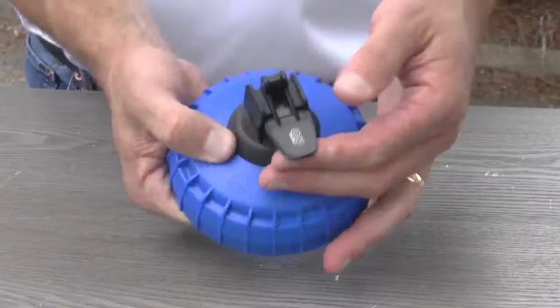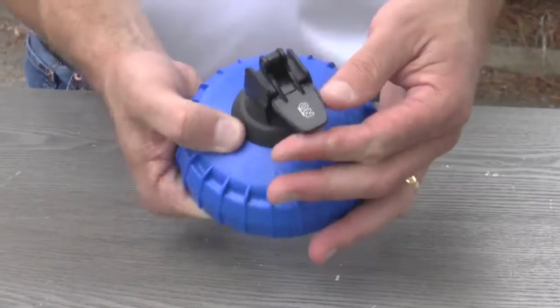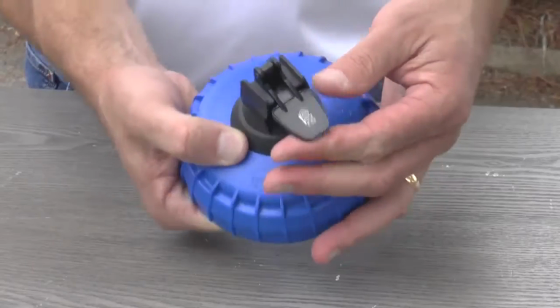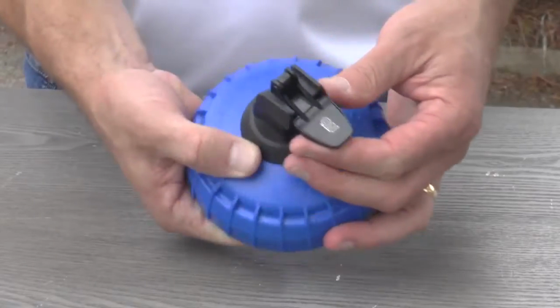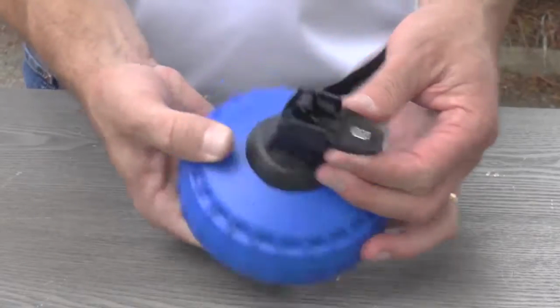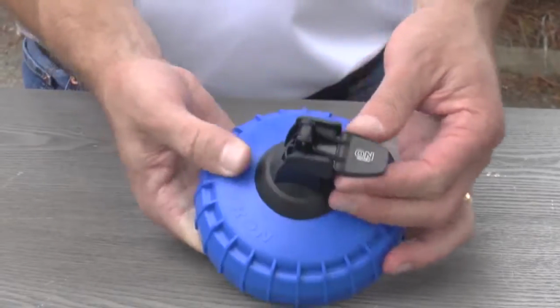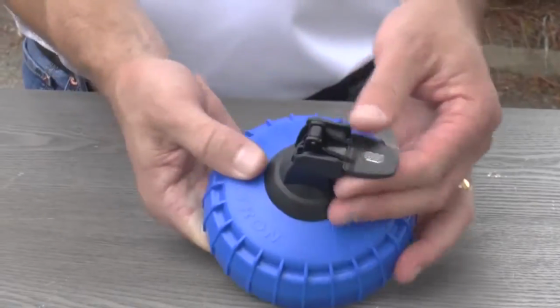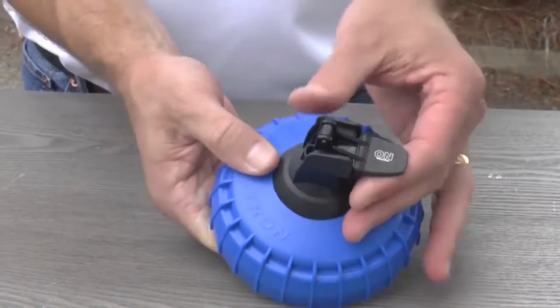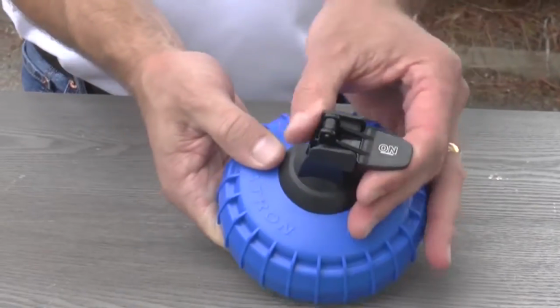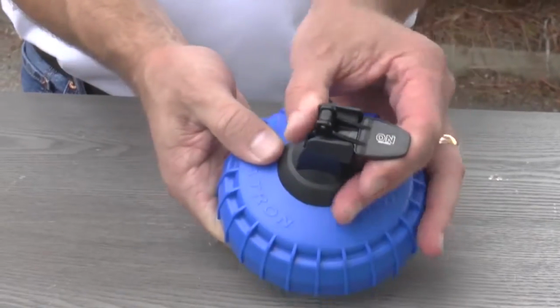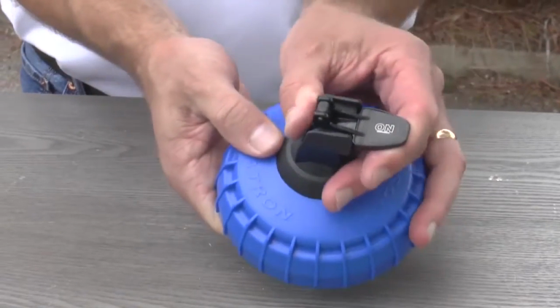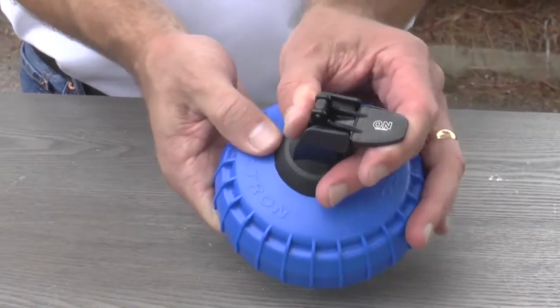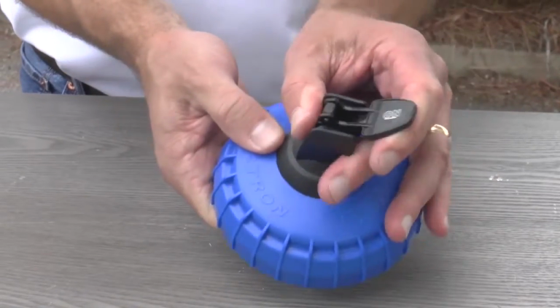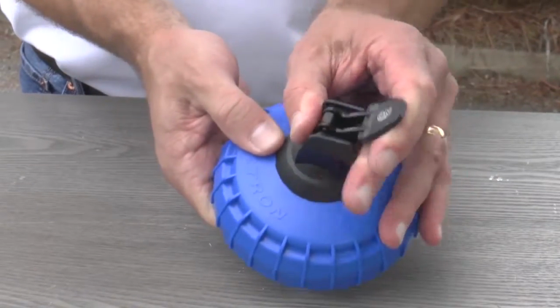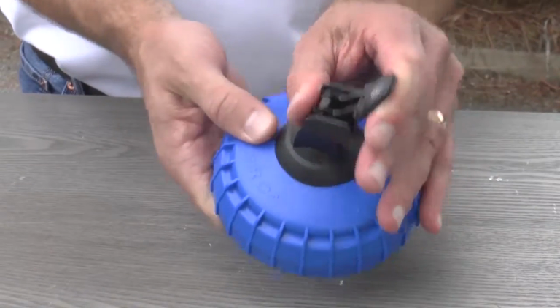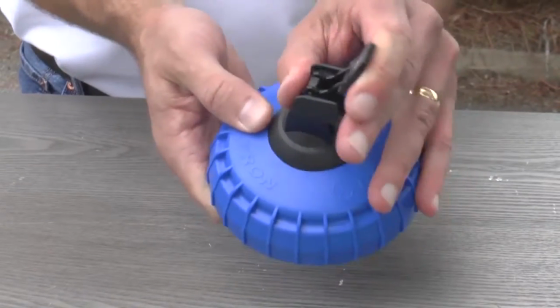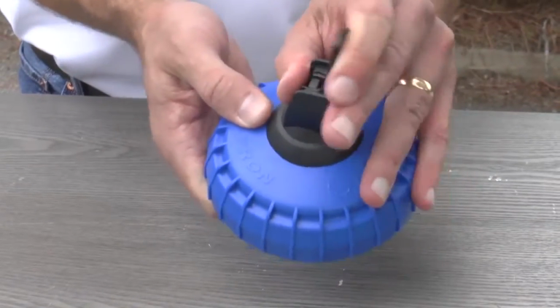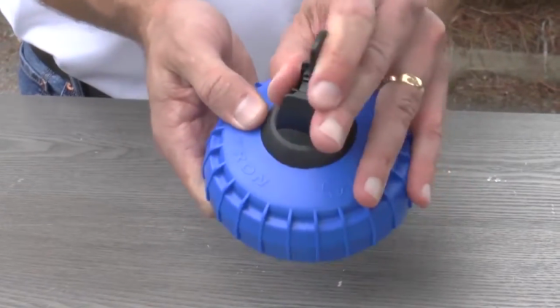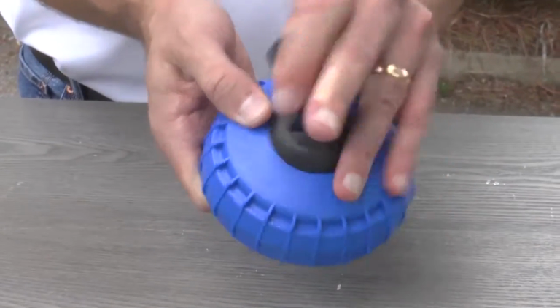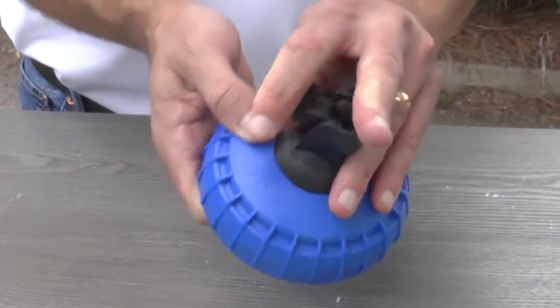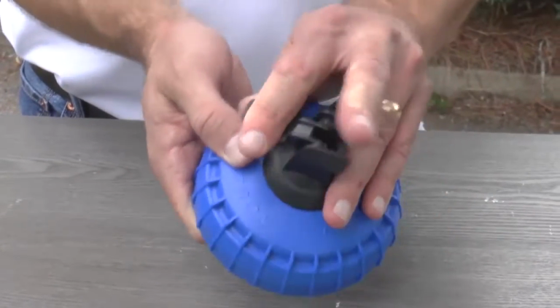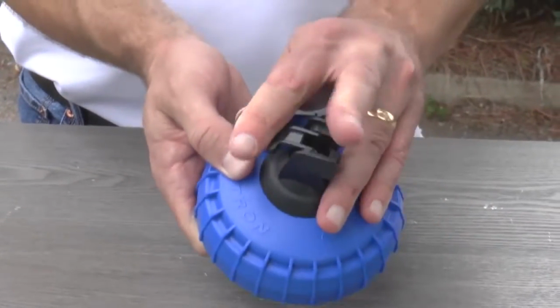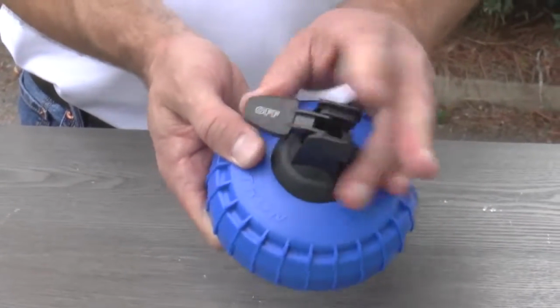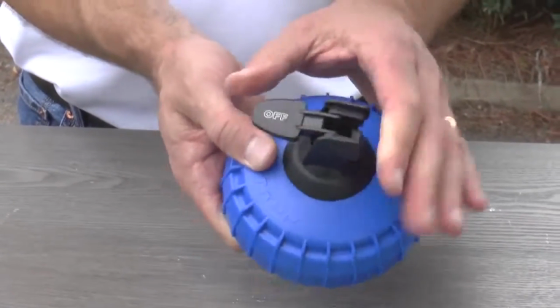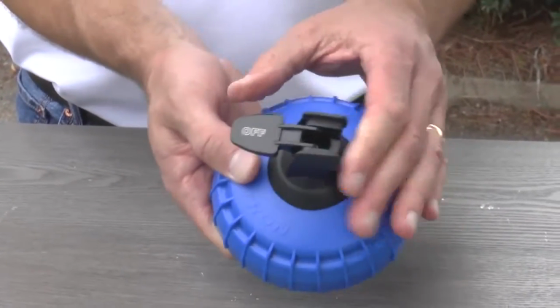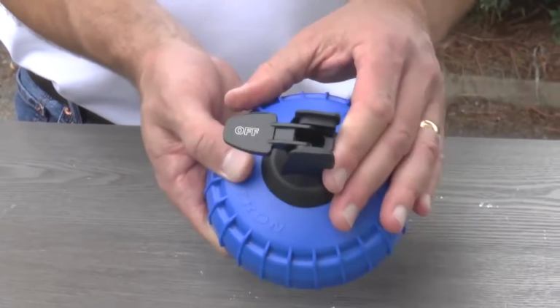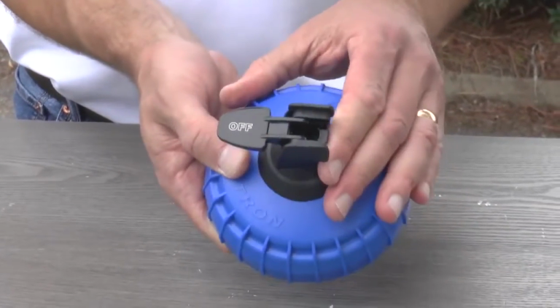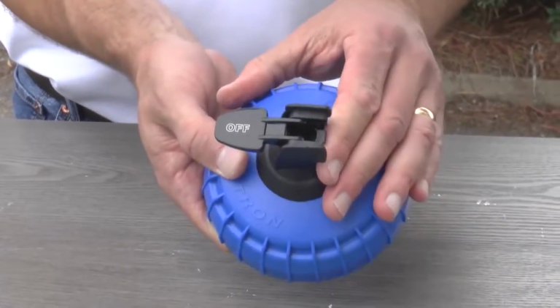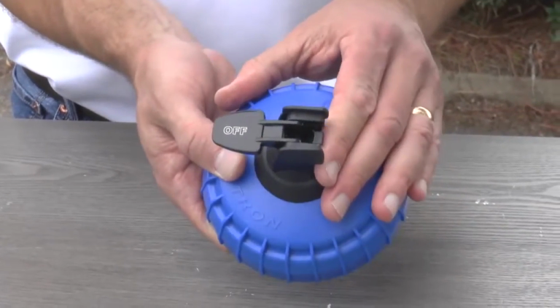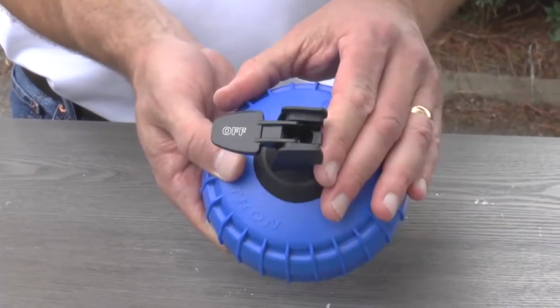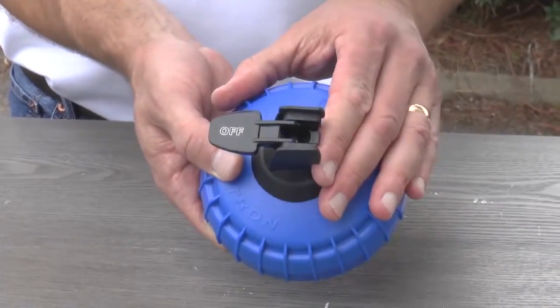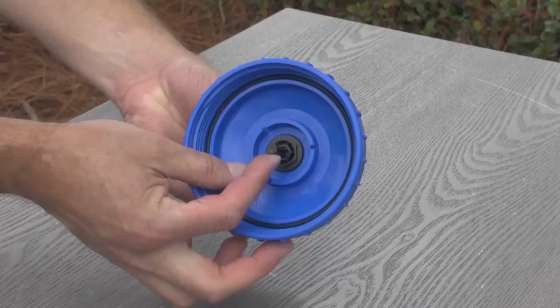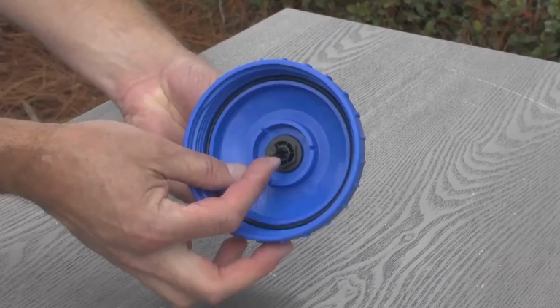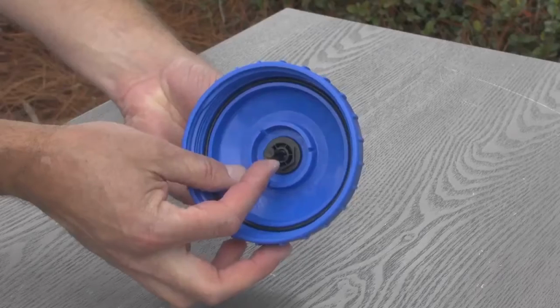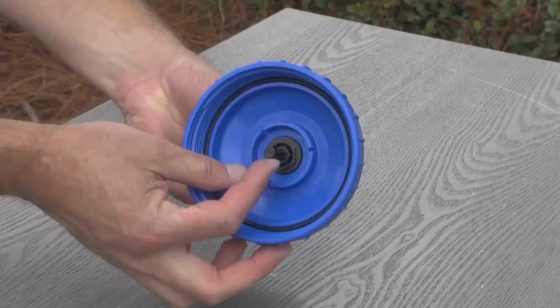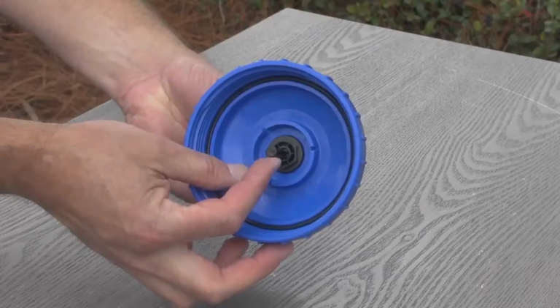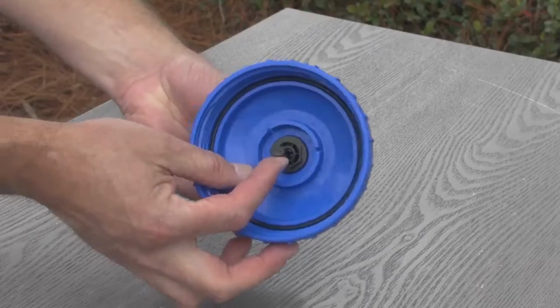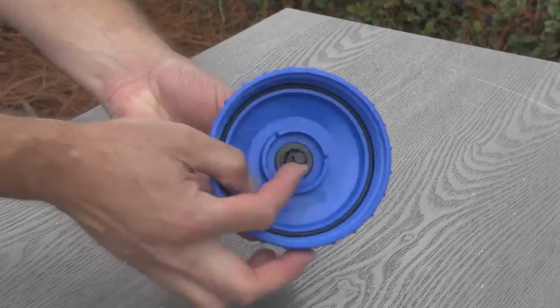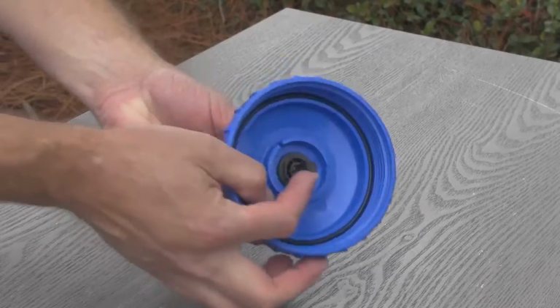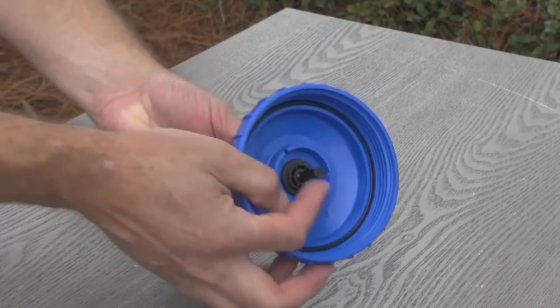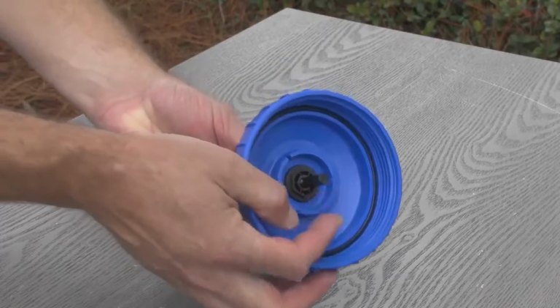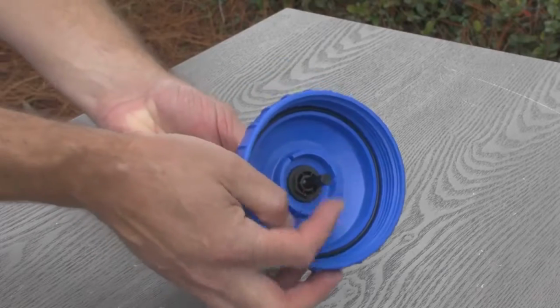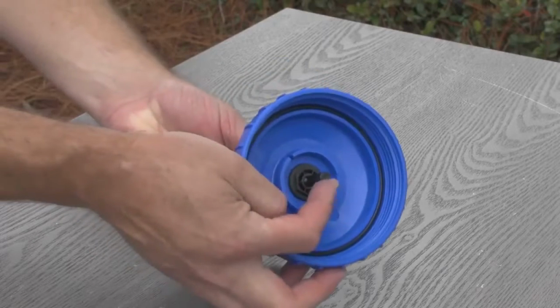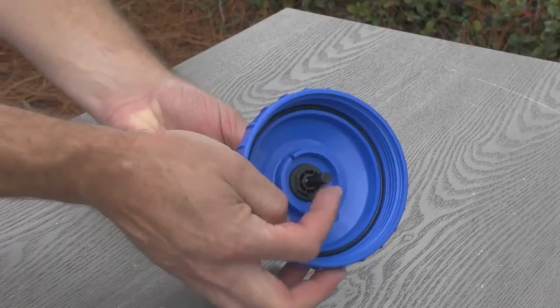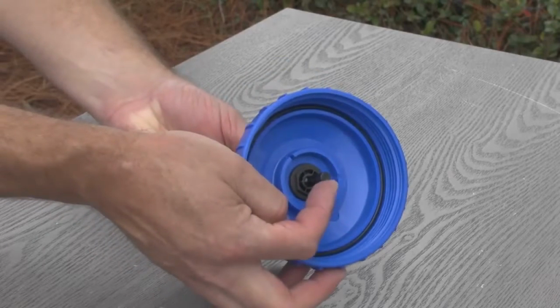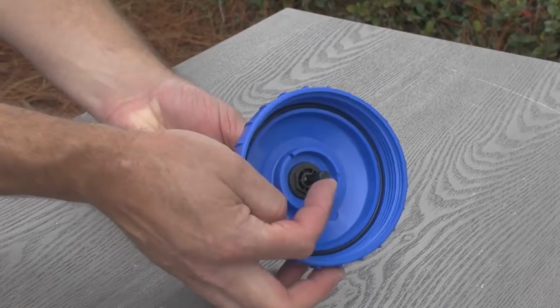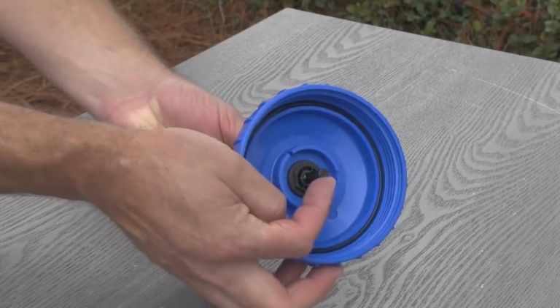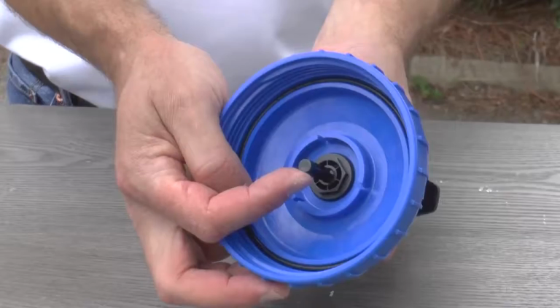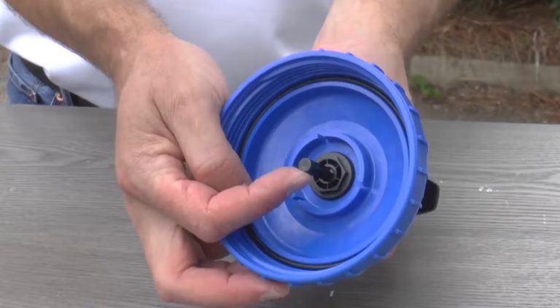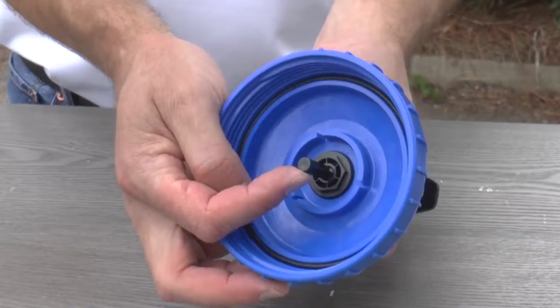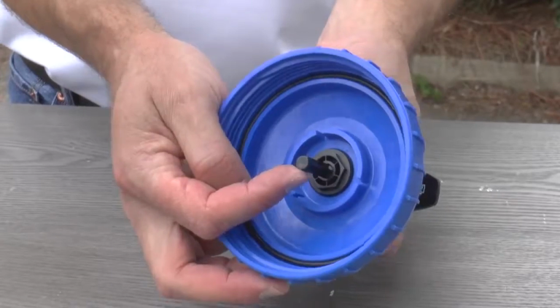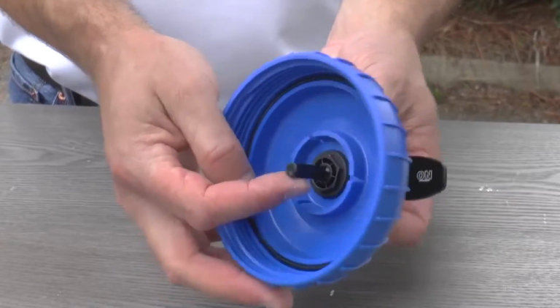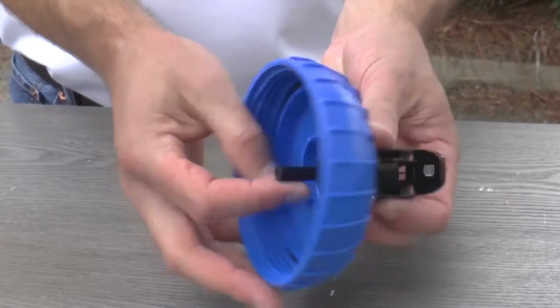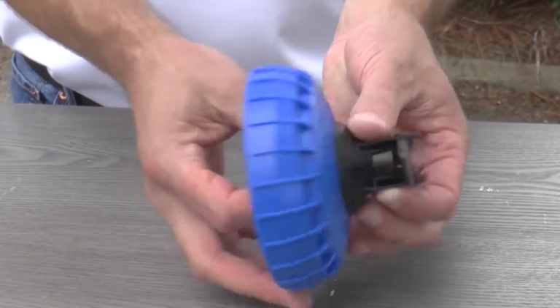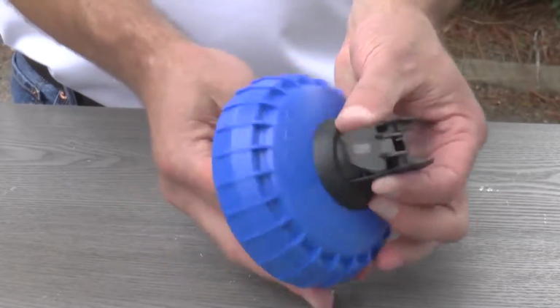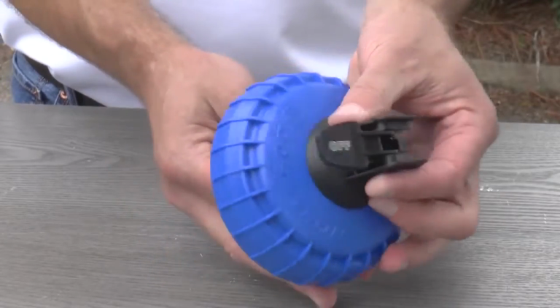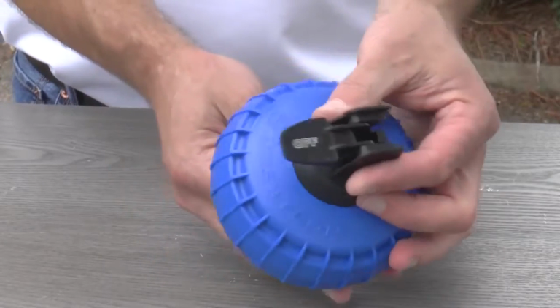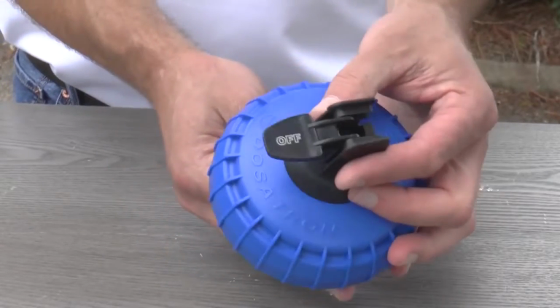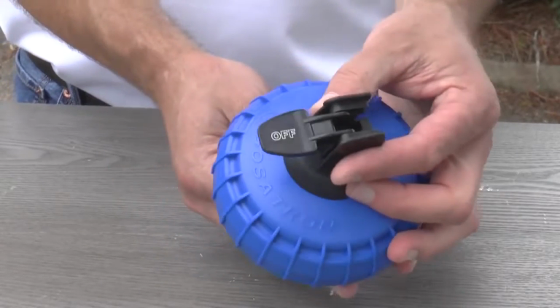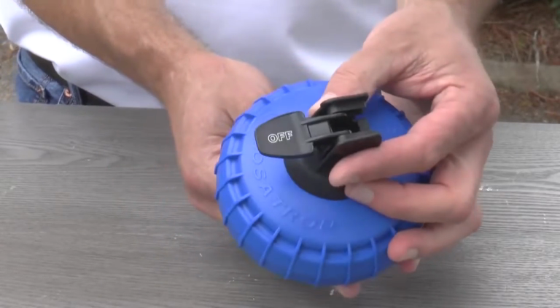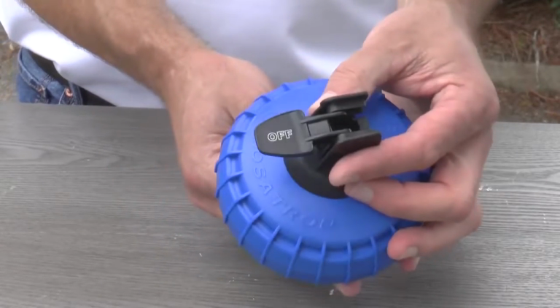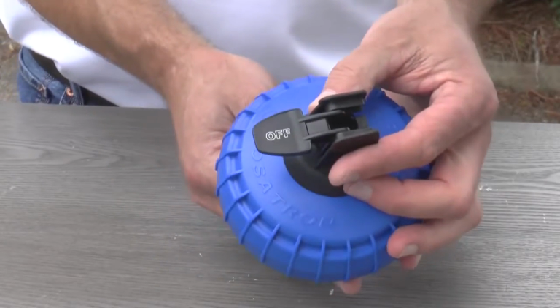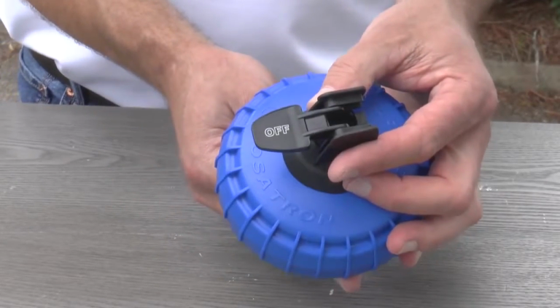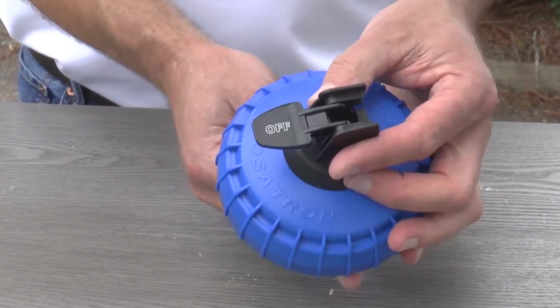Test it by flipping the switch. You should see a black plastic rod sticking out when the switch is off. Just keep it off.